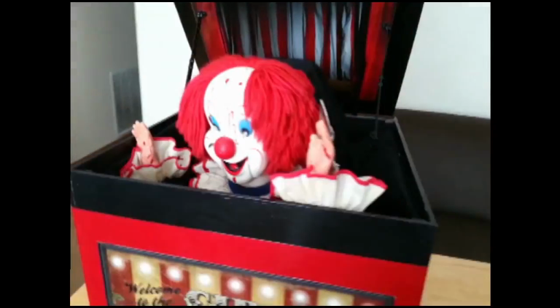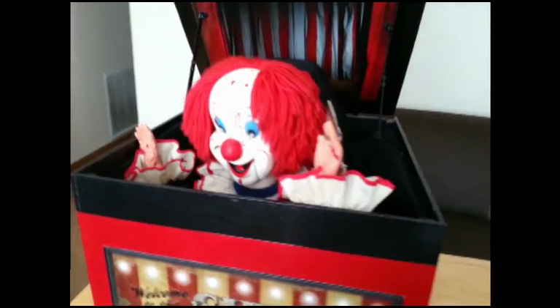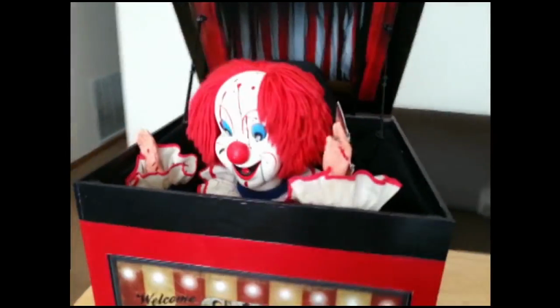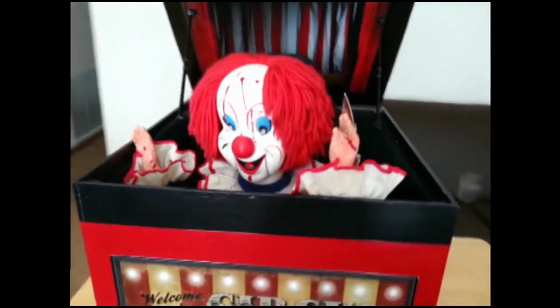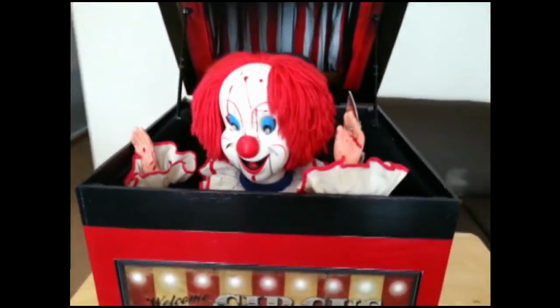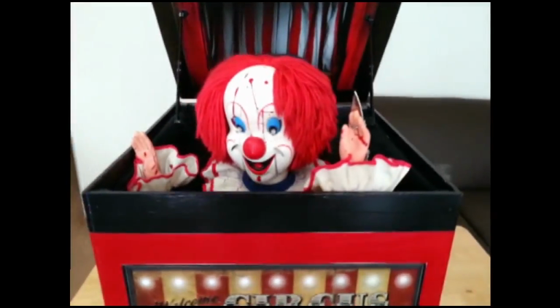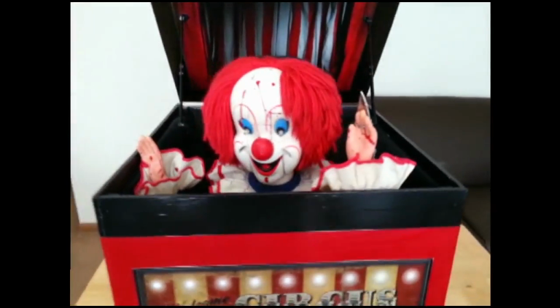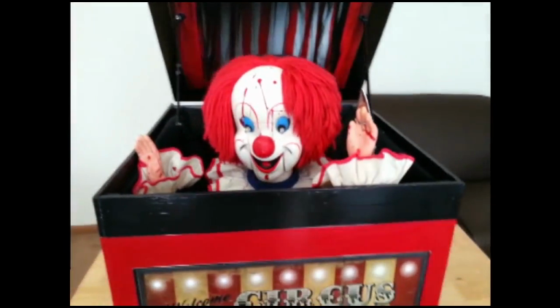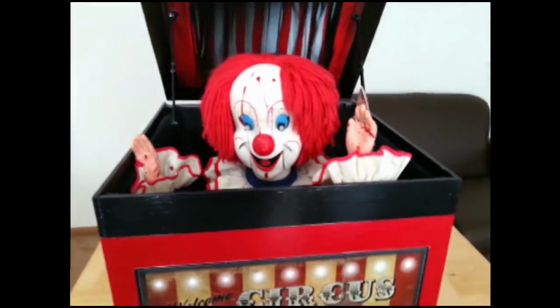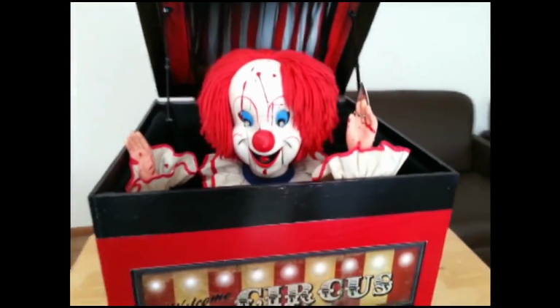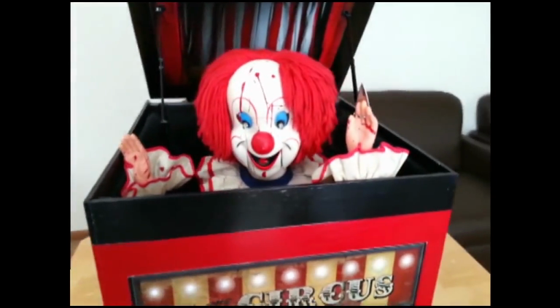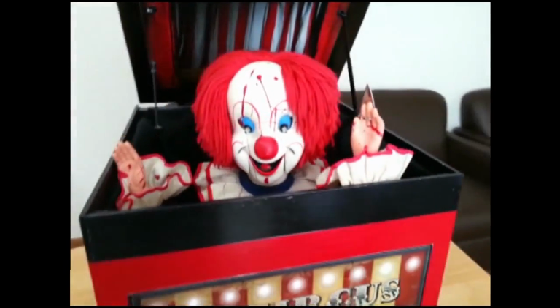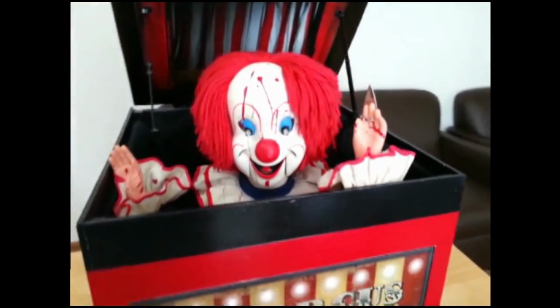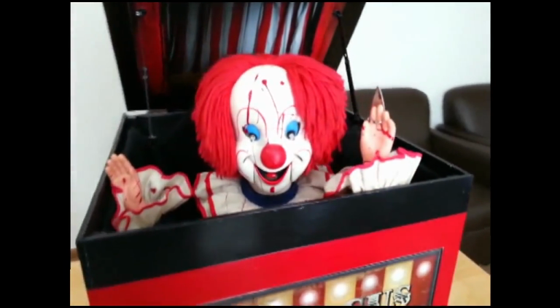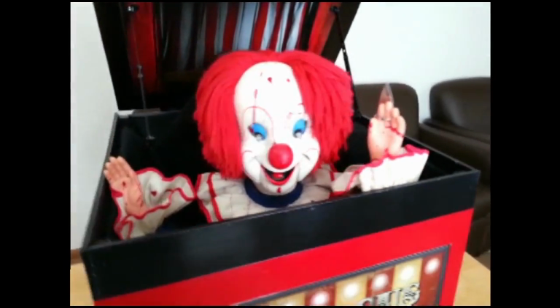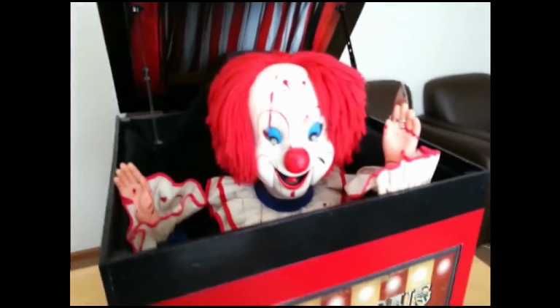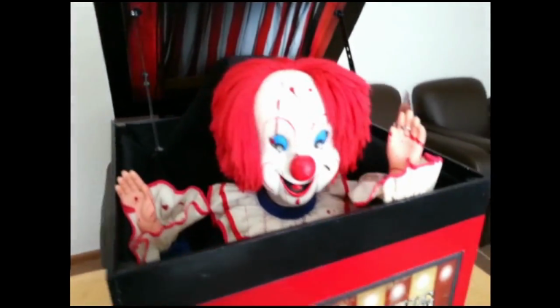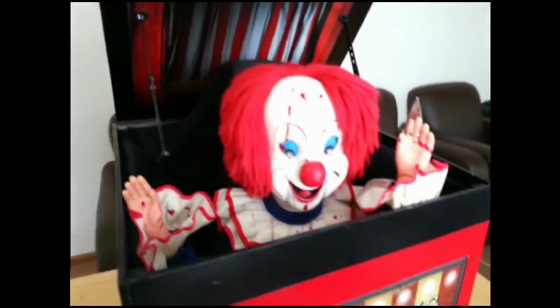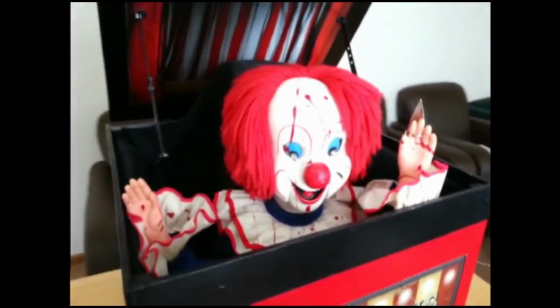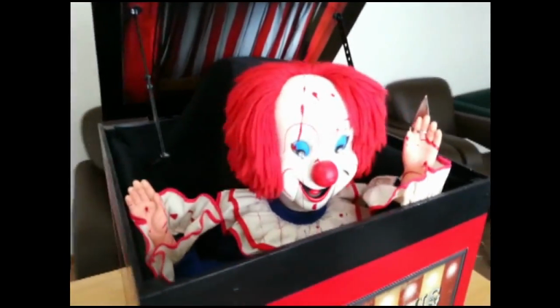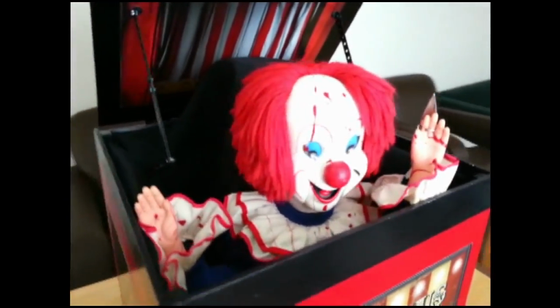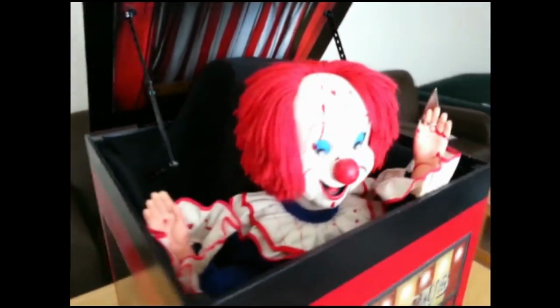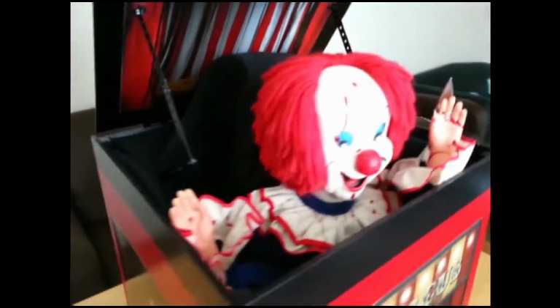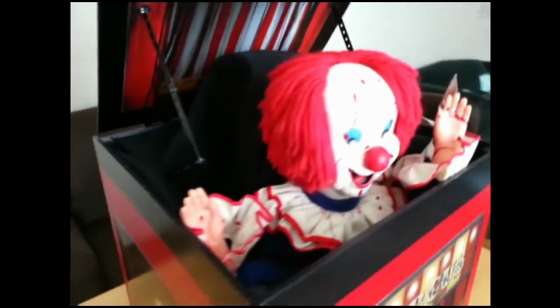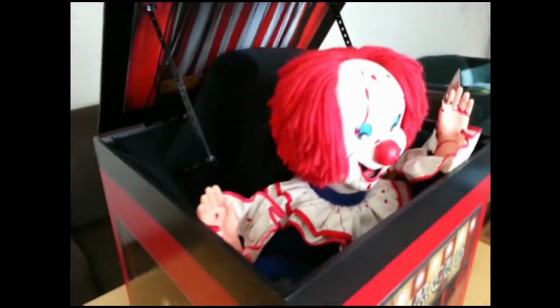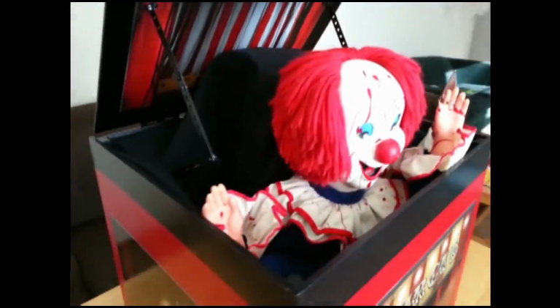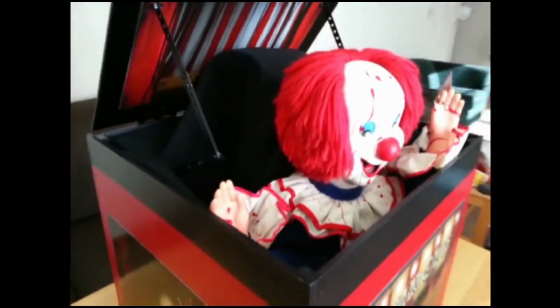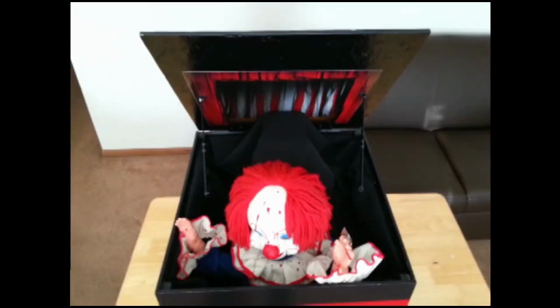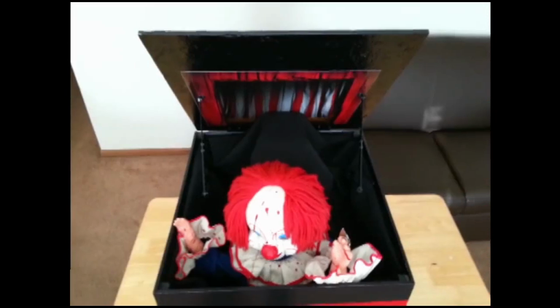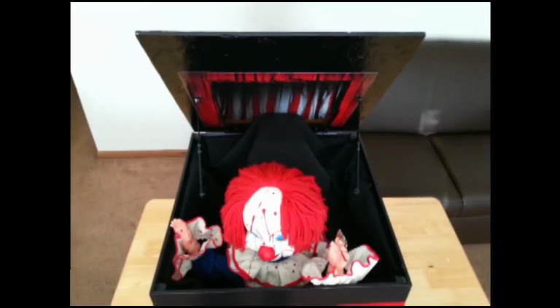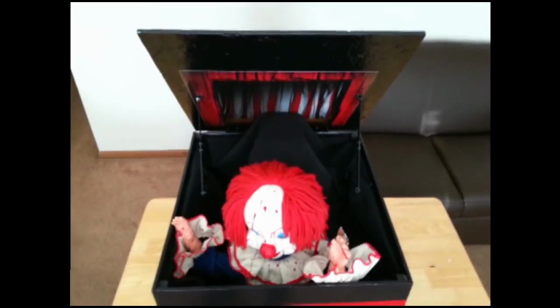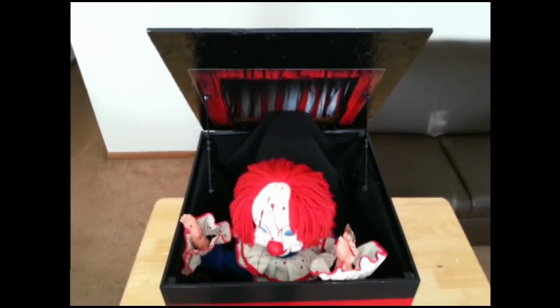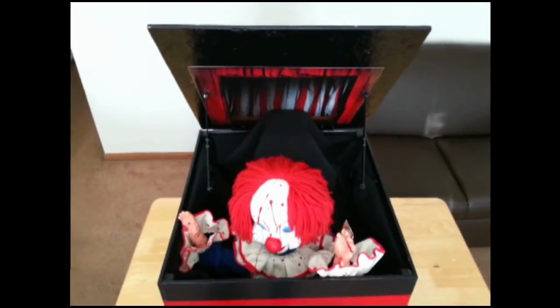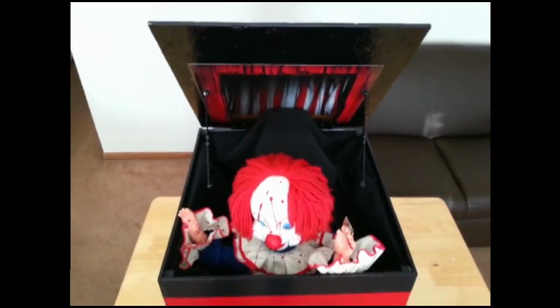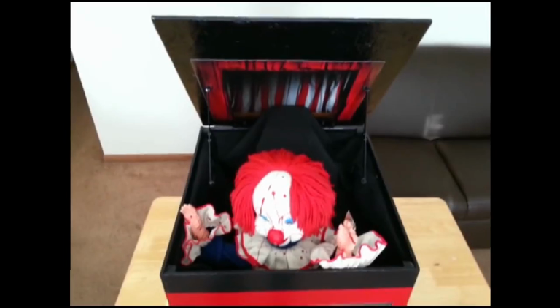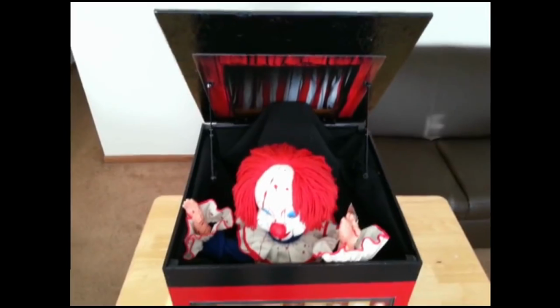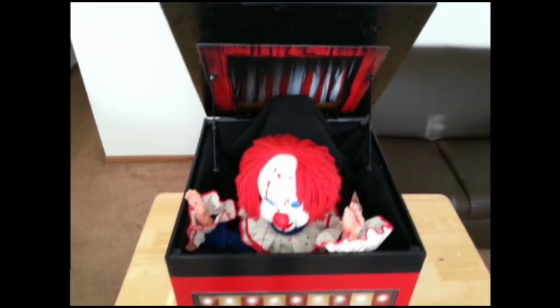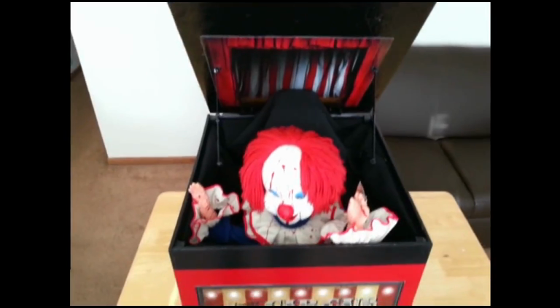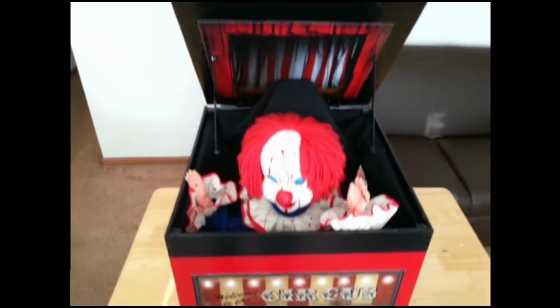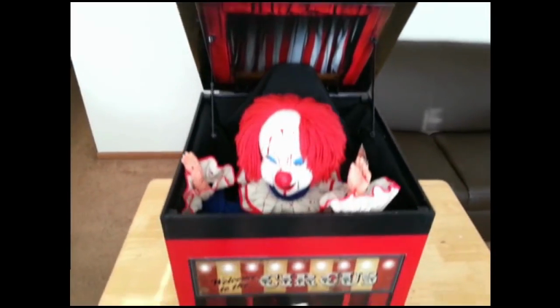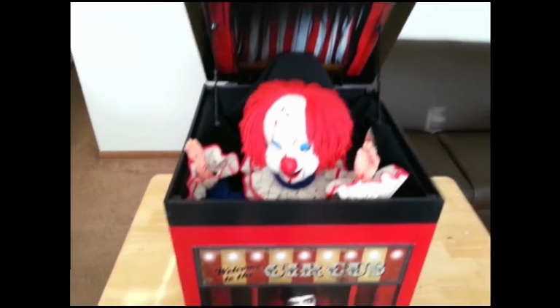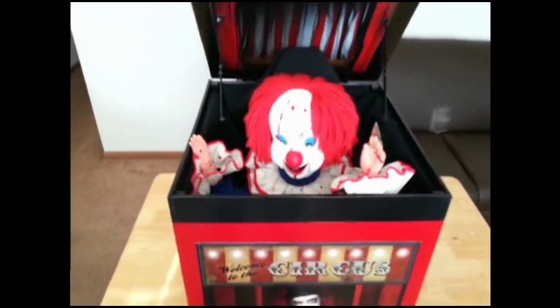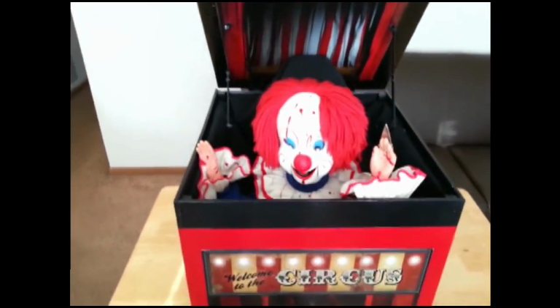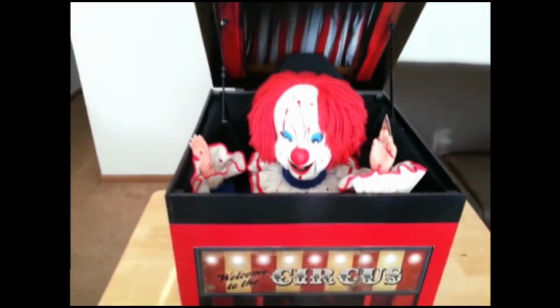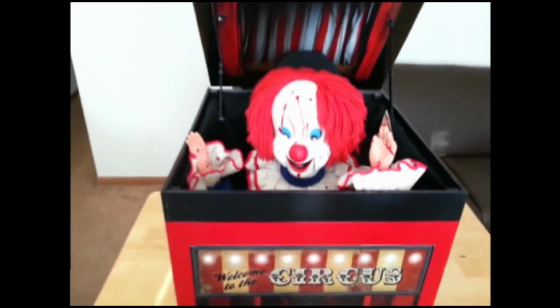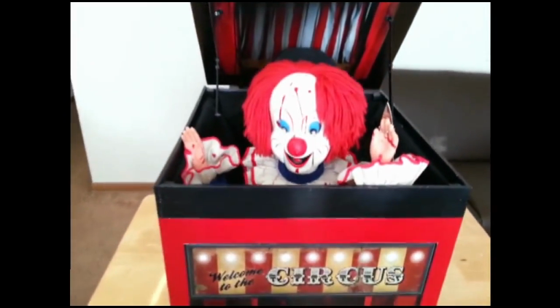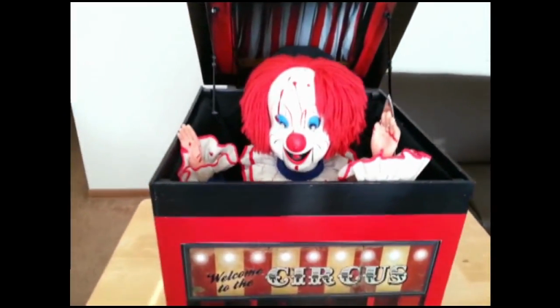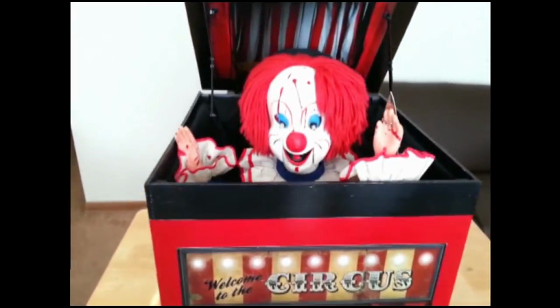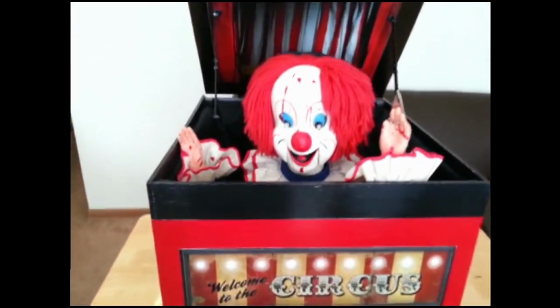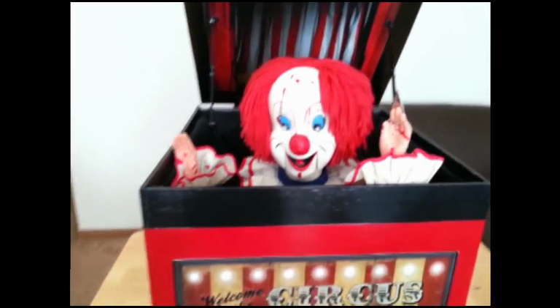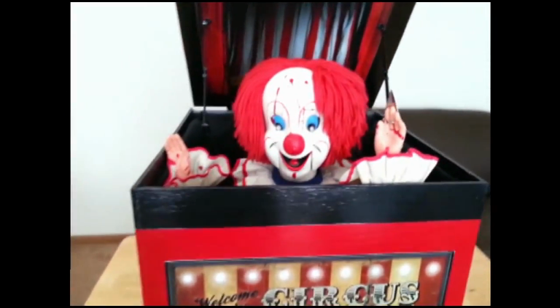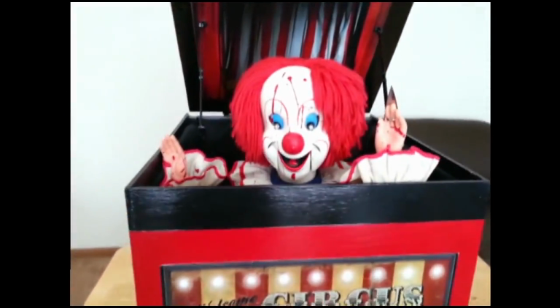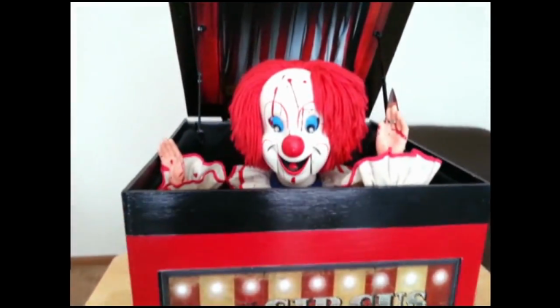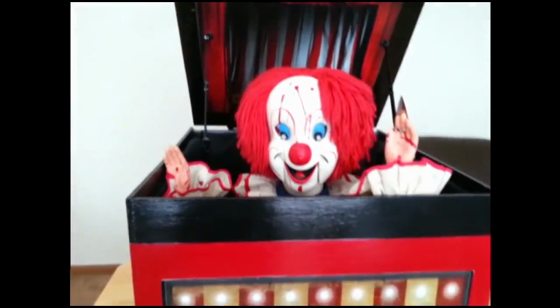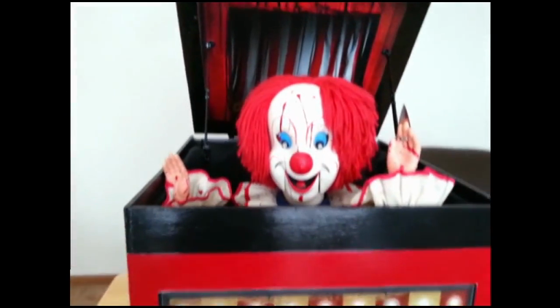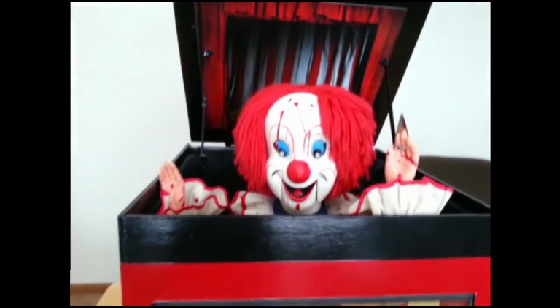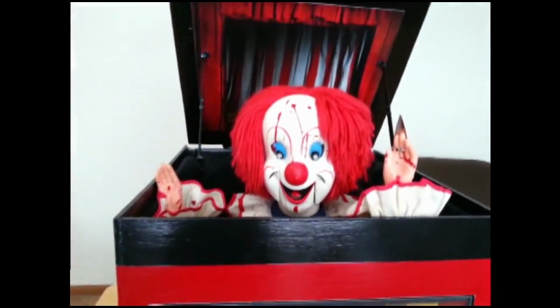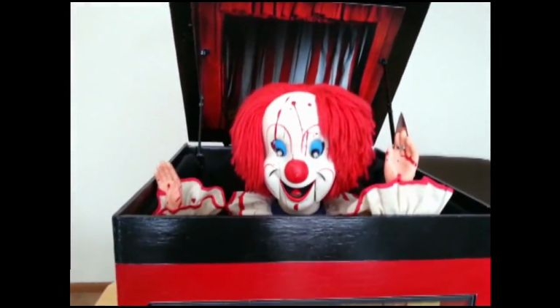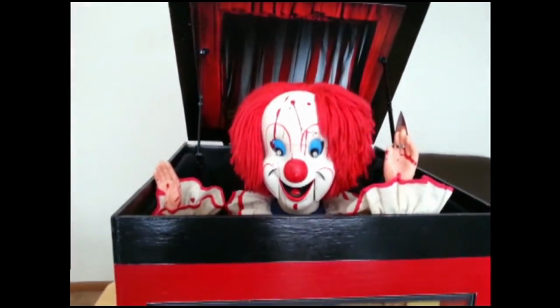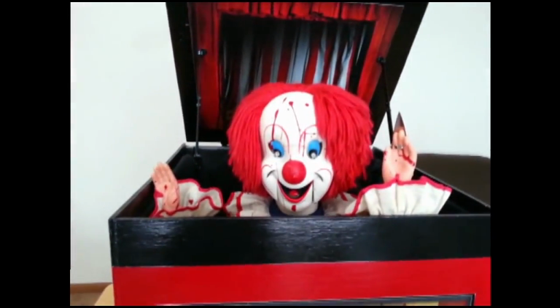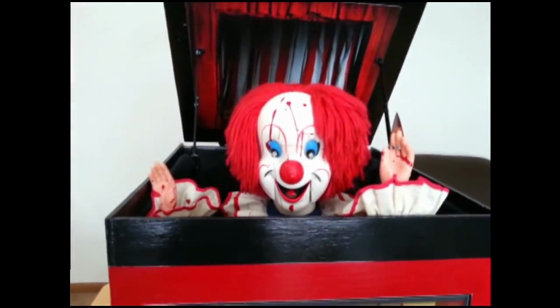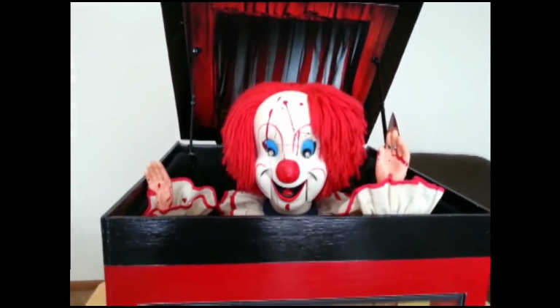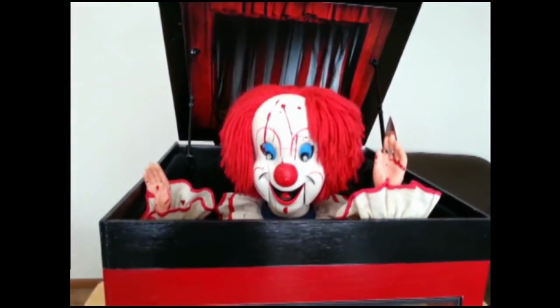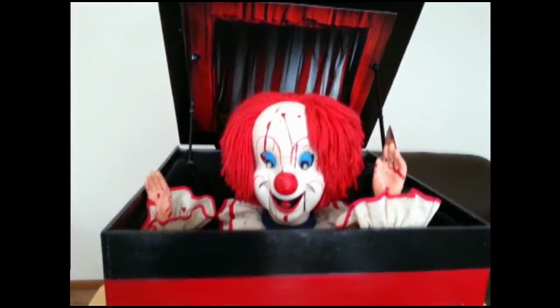The jack is a Bozo the Clown ventriloquist doll decorated with the blood of his victims. We have affectionately dubbed him our murder clown.